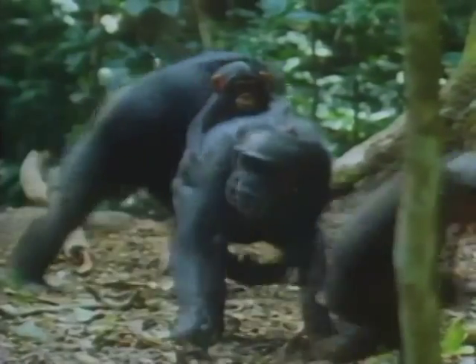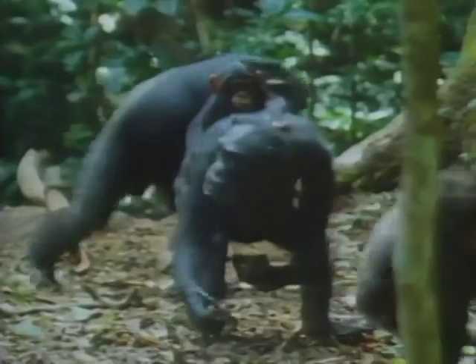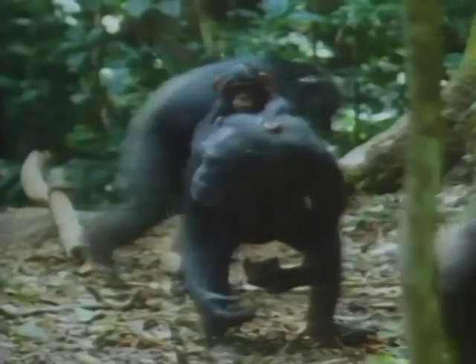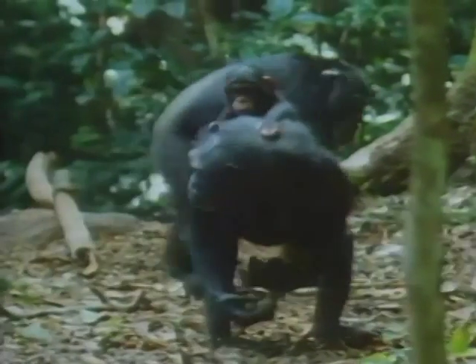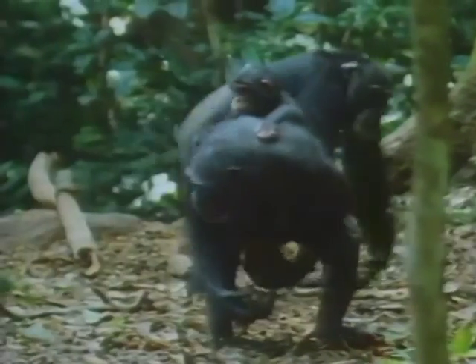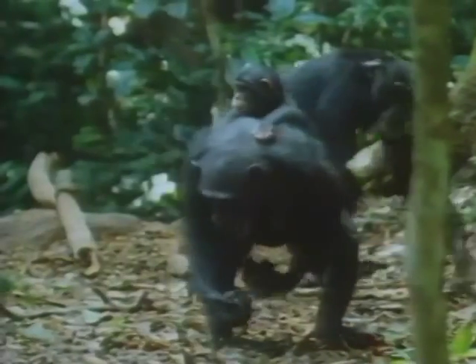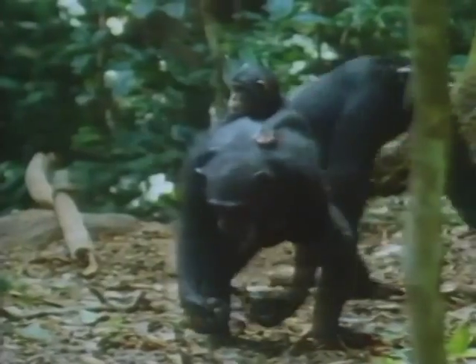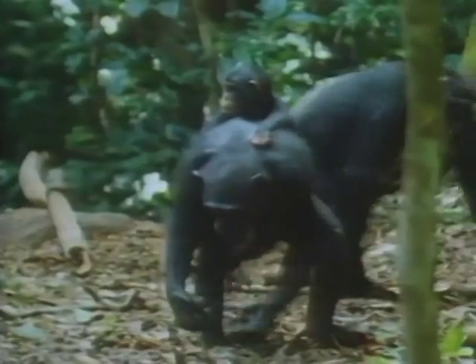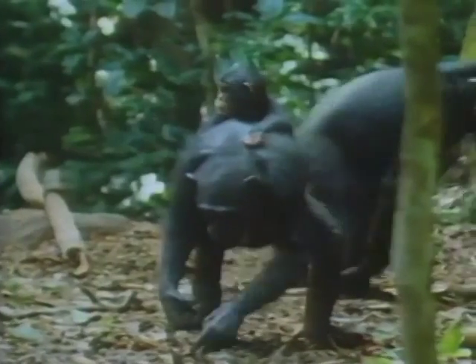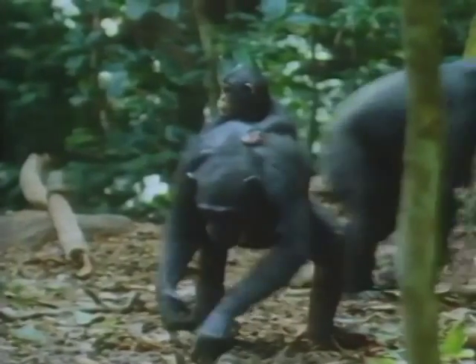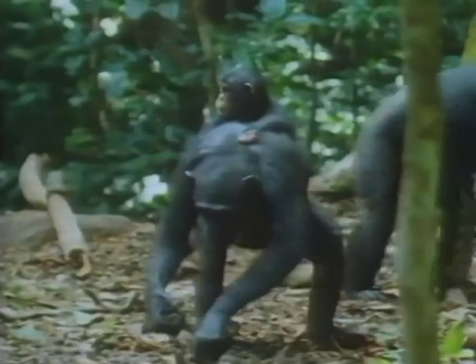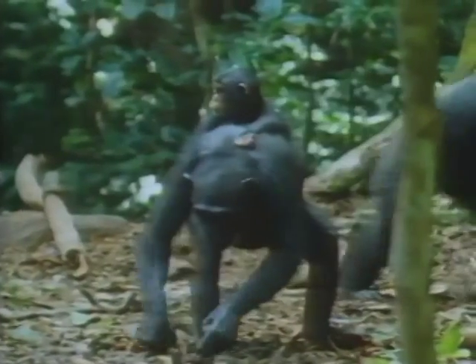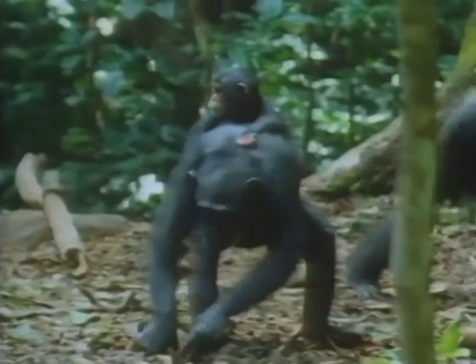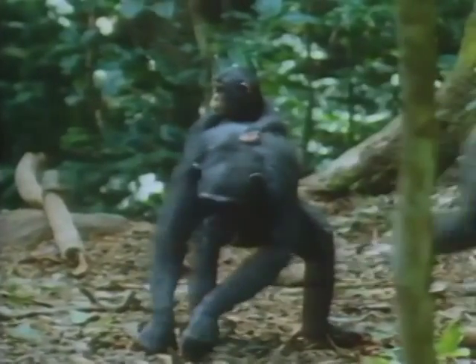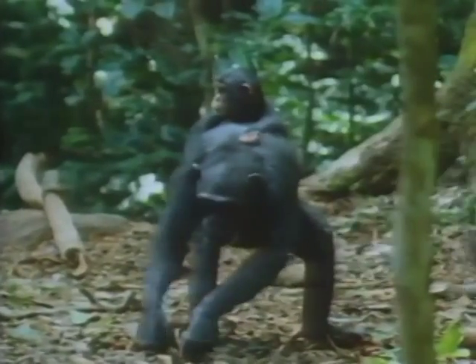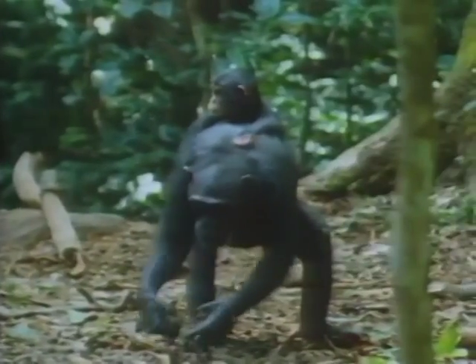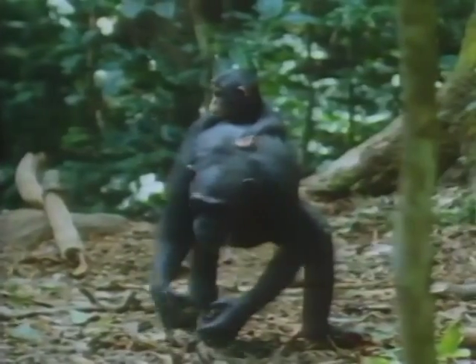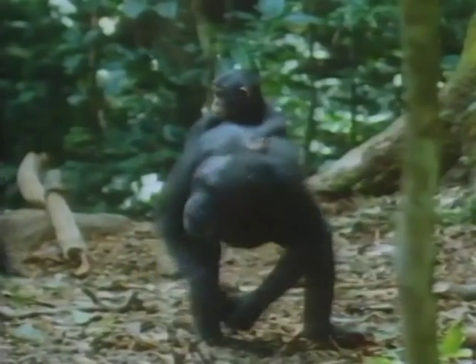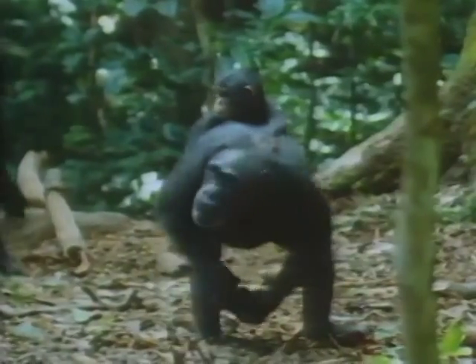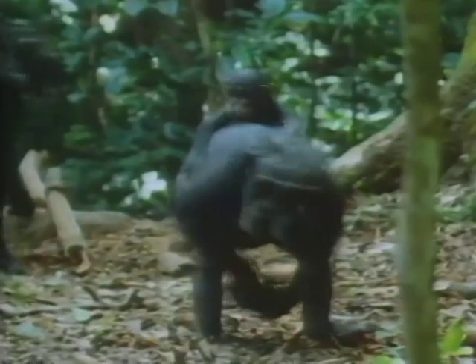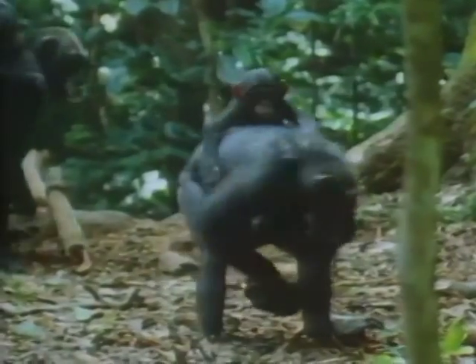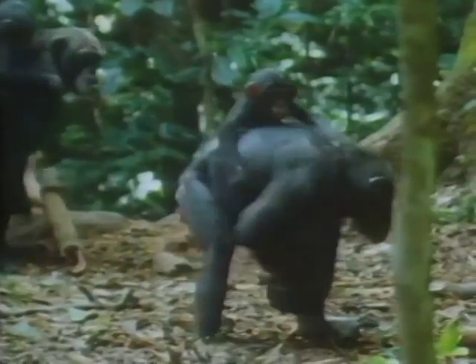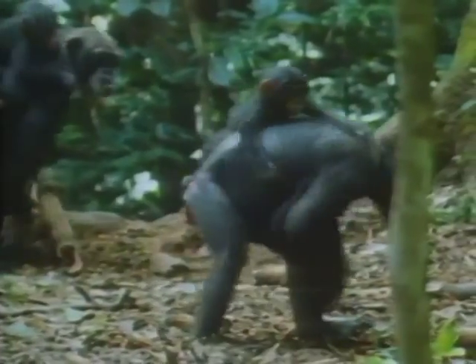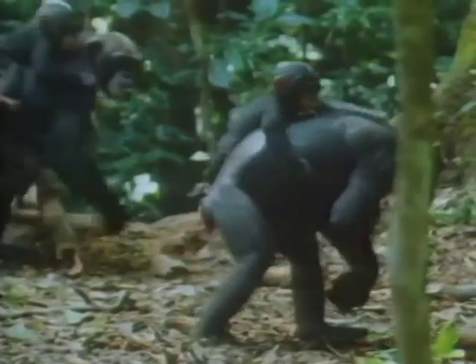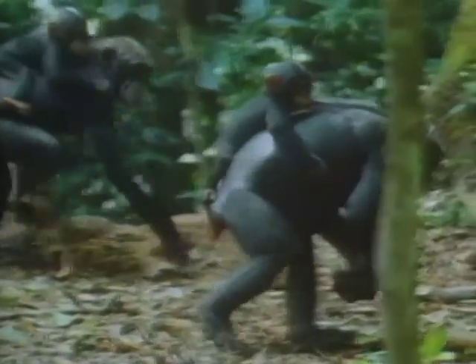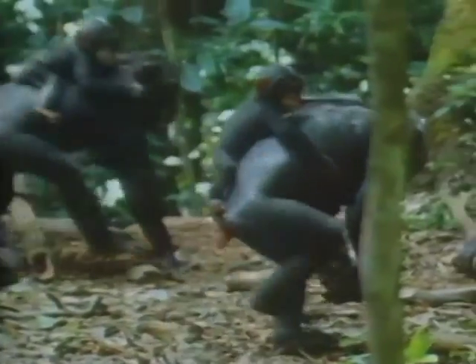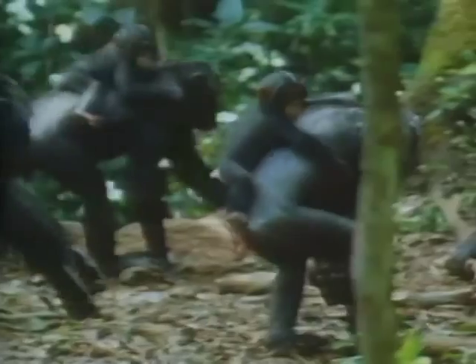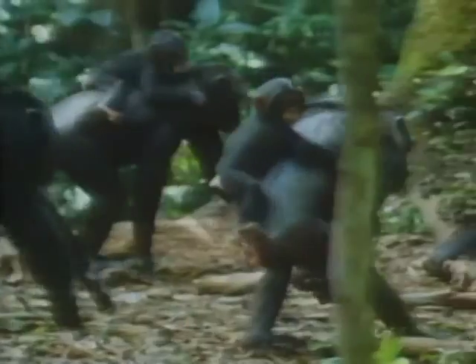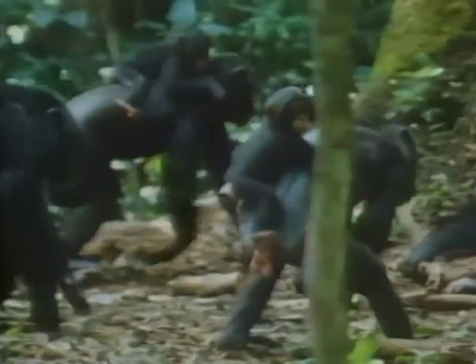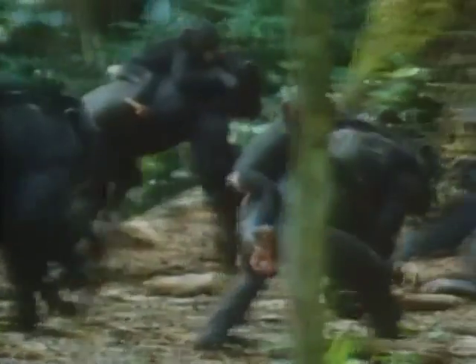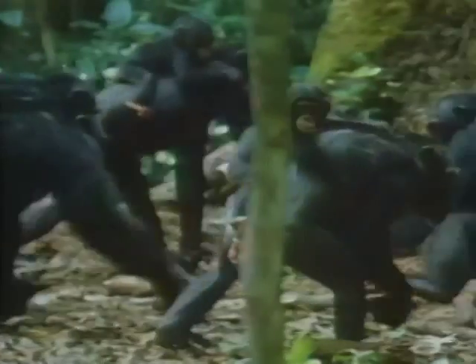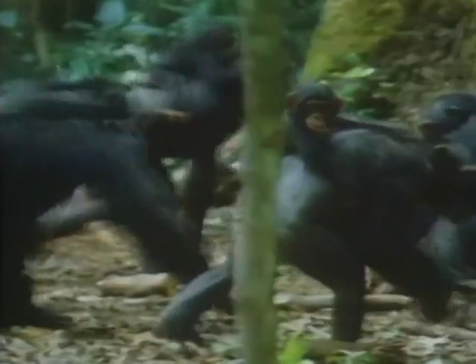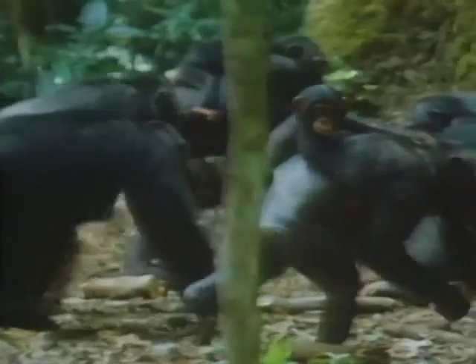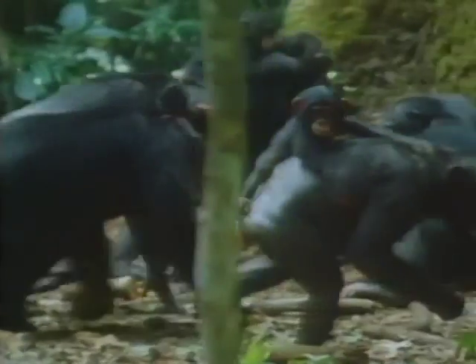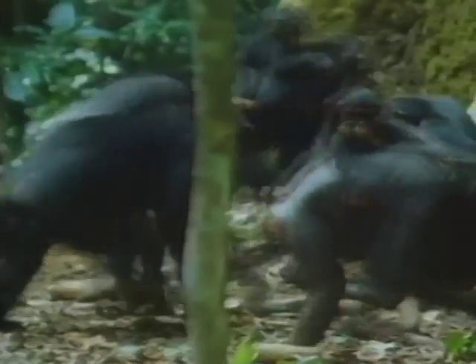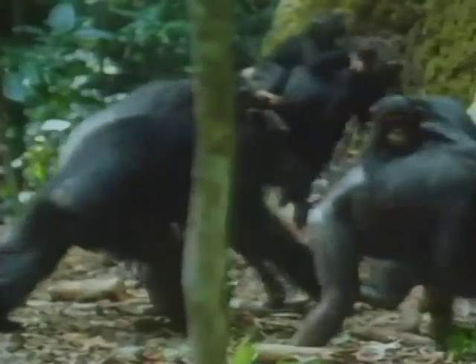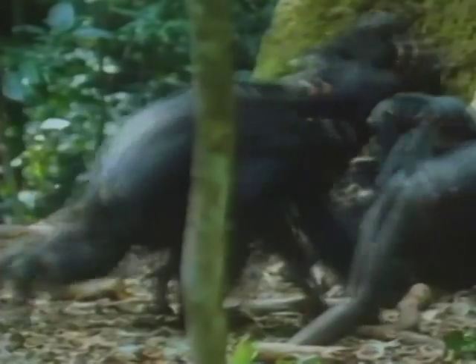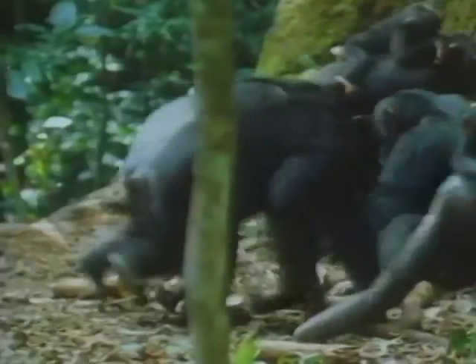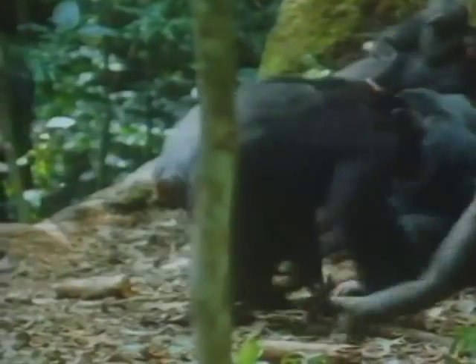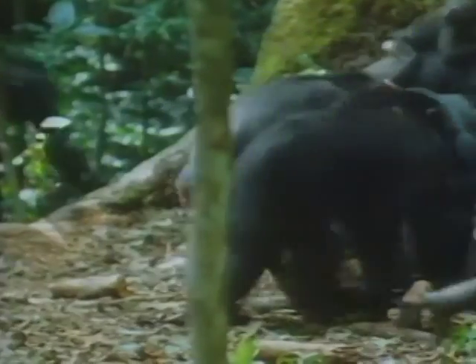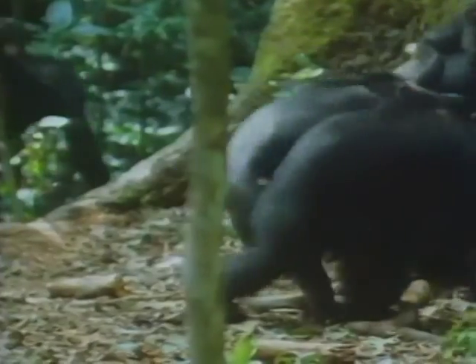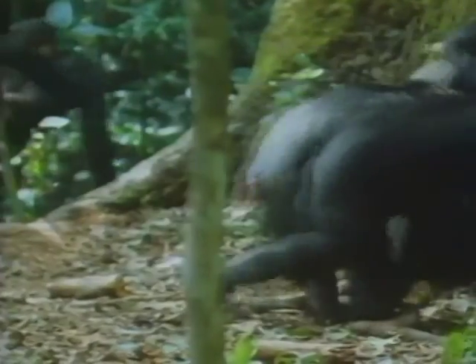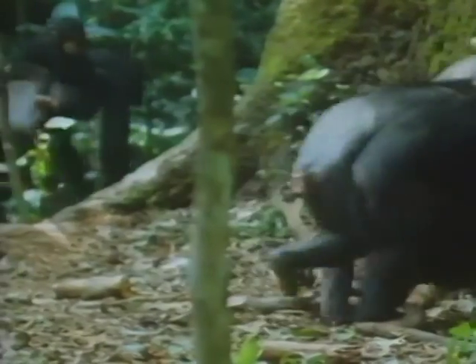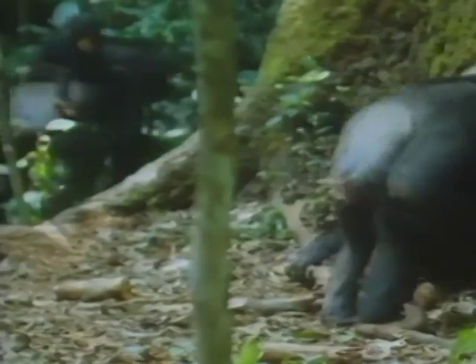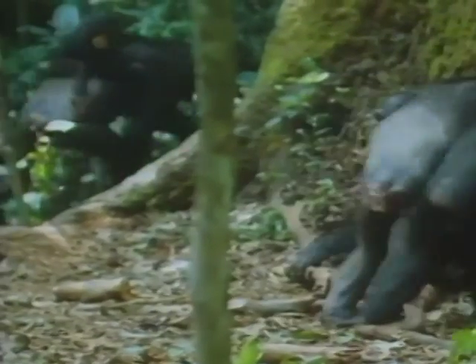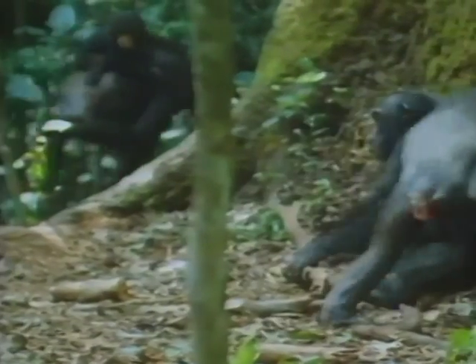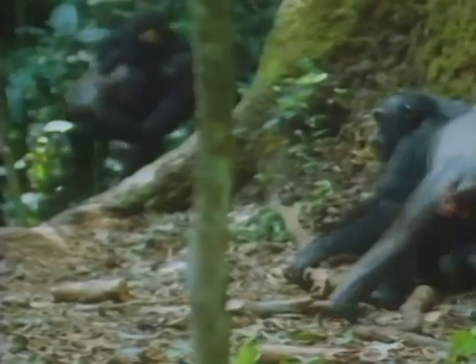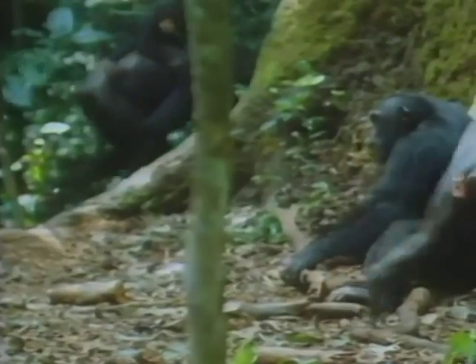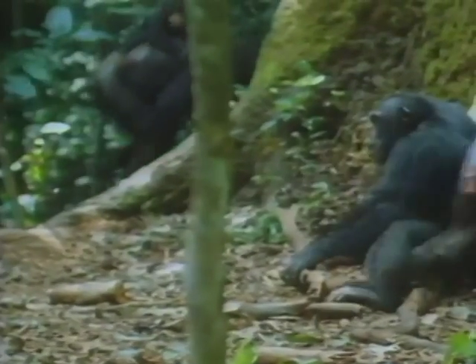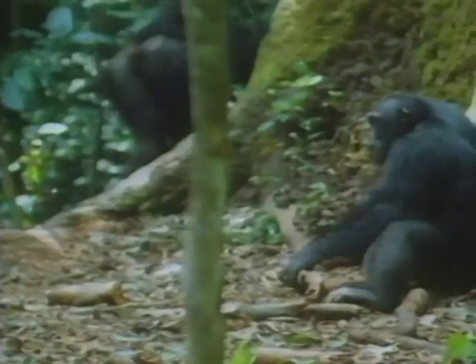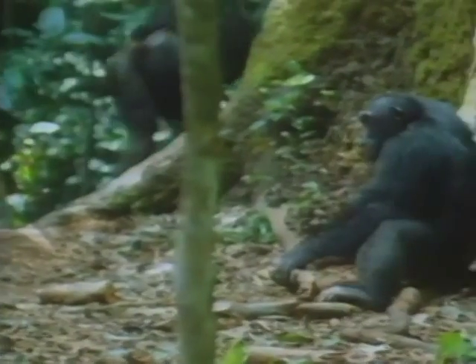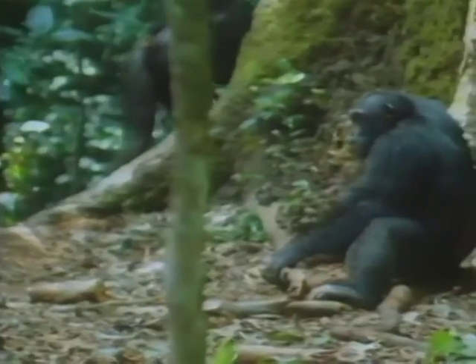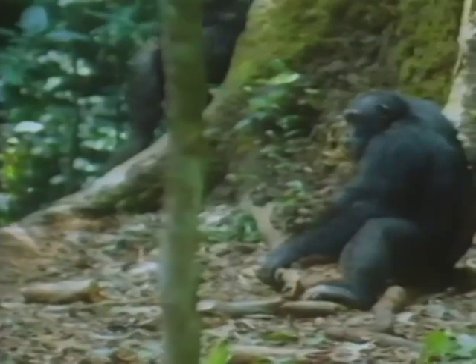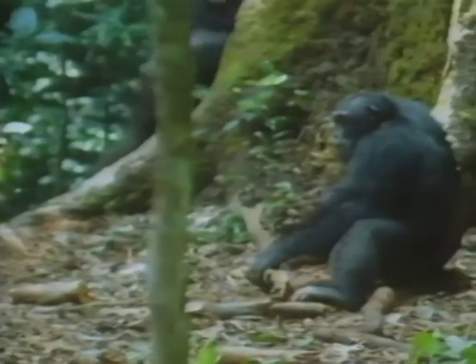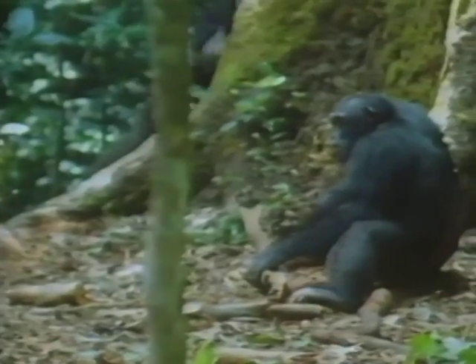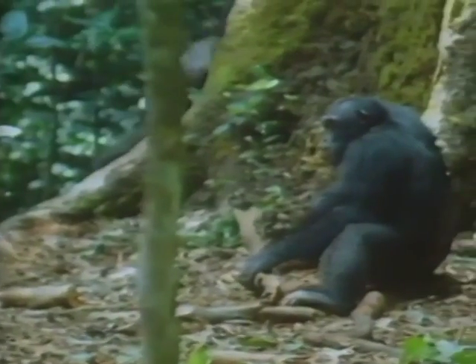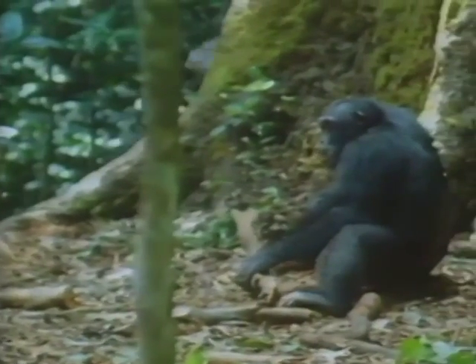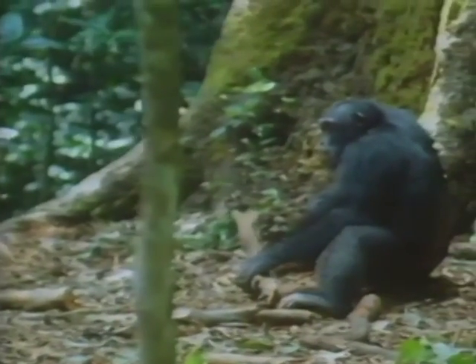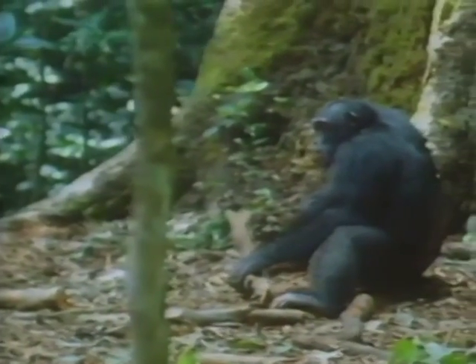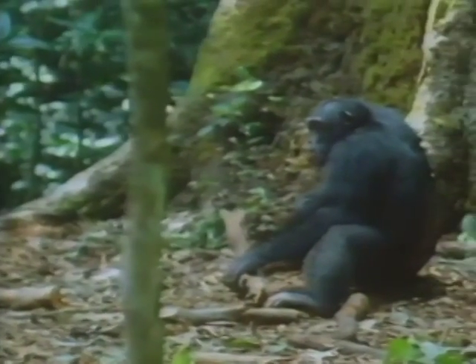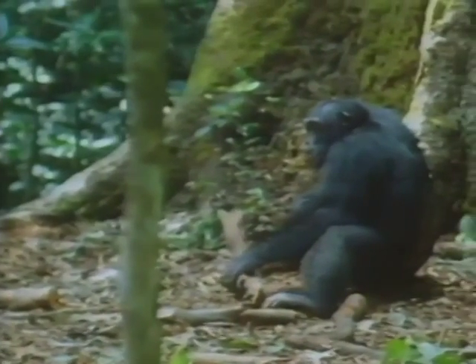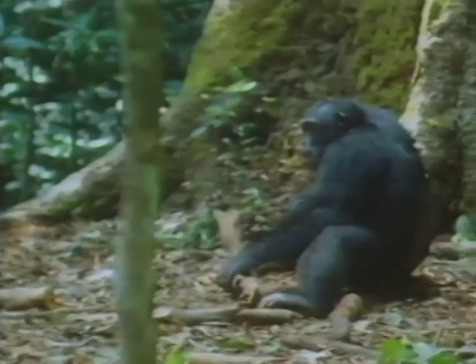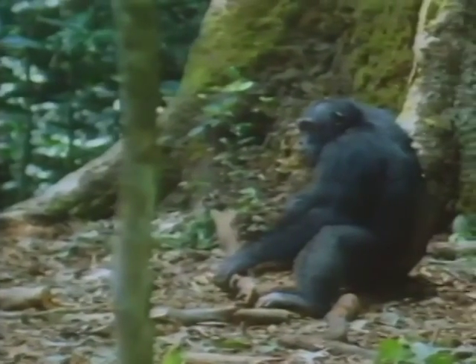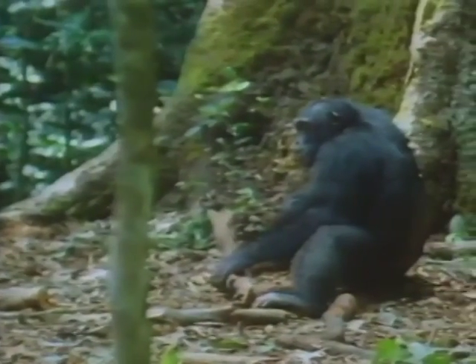Through watching nut cracking, we have been able to obtain a few more fascinating insights into the social life of the chimpanzee.